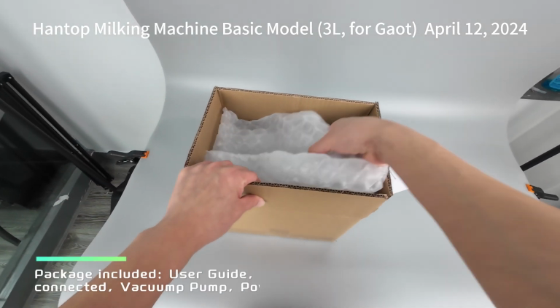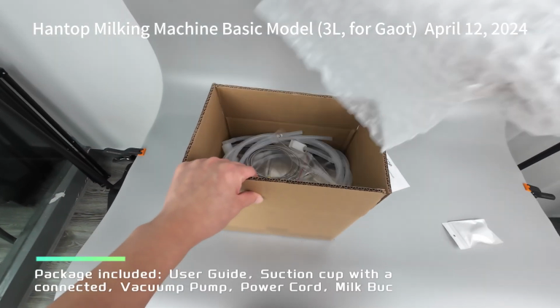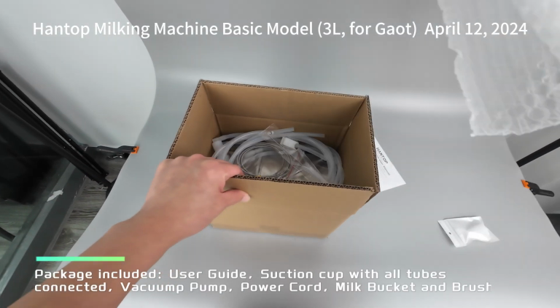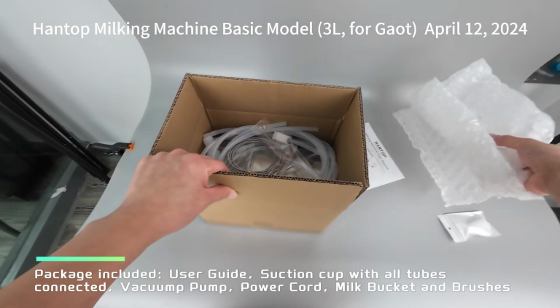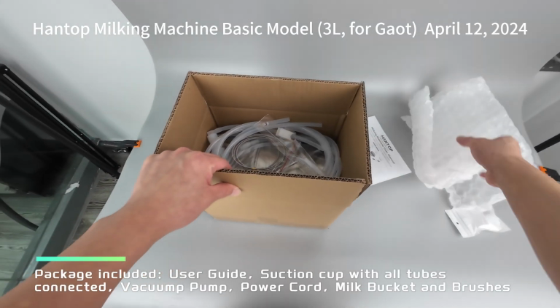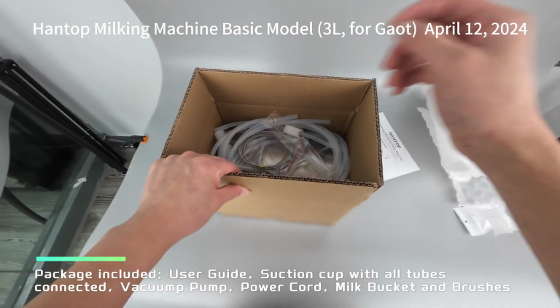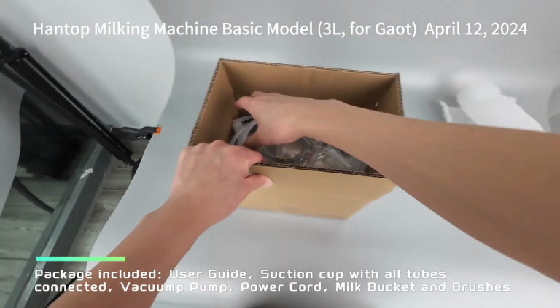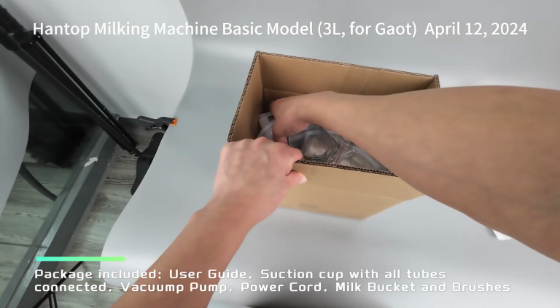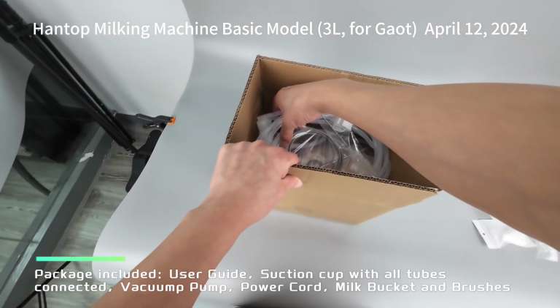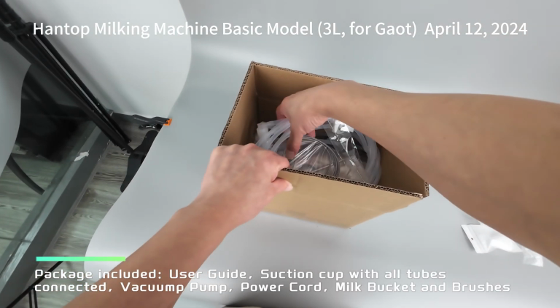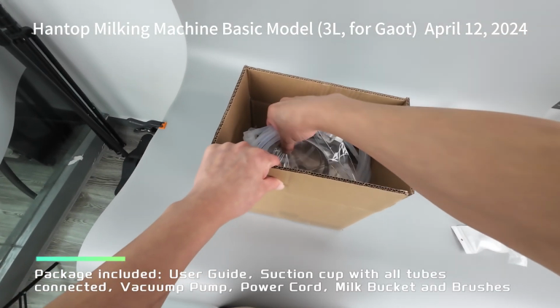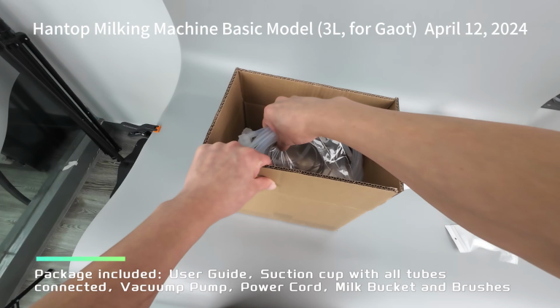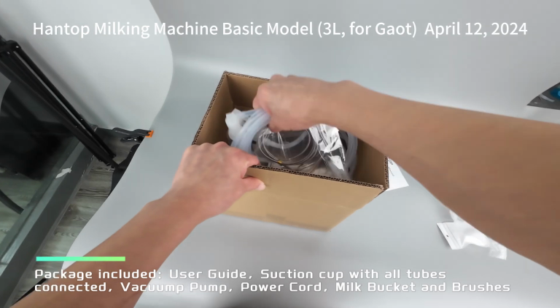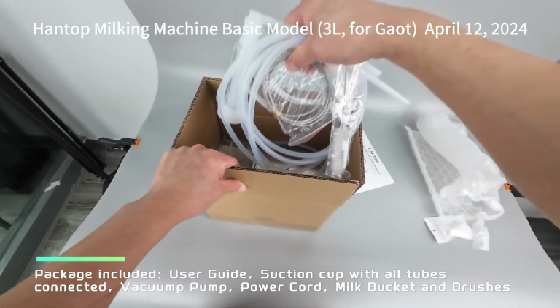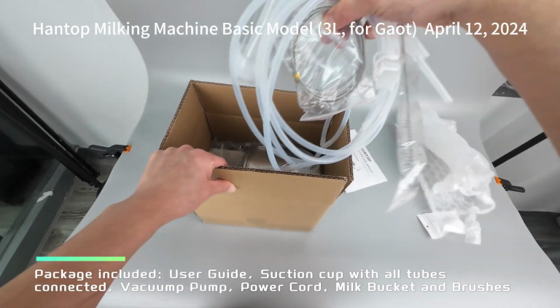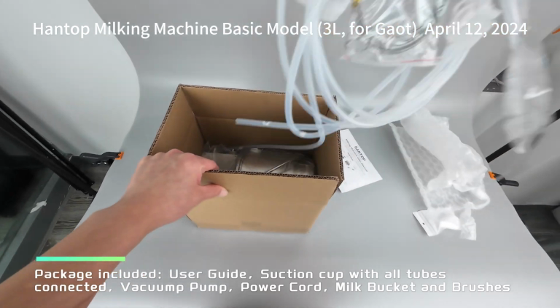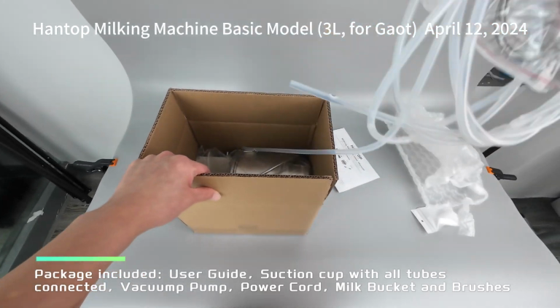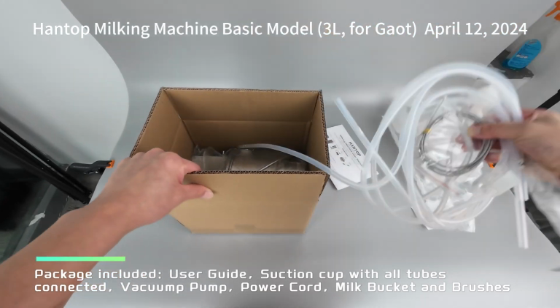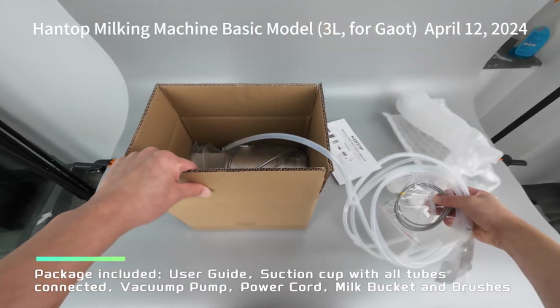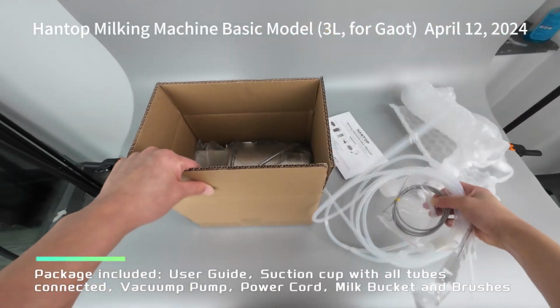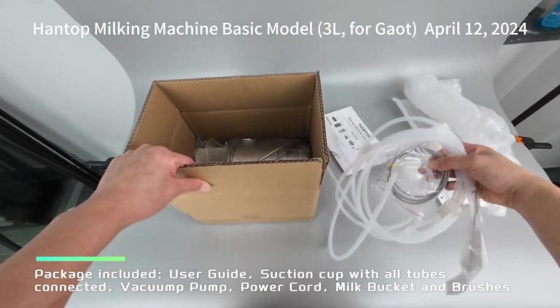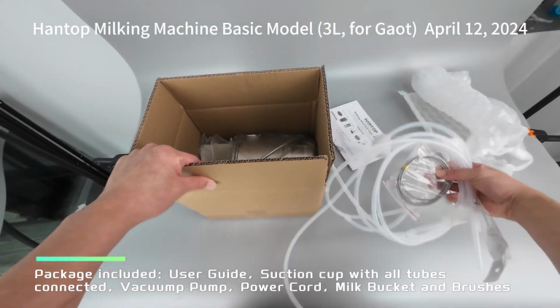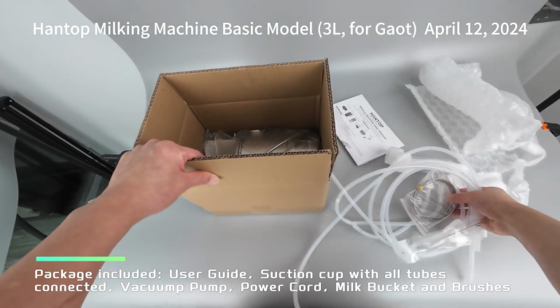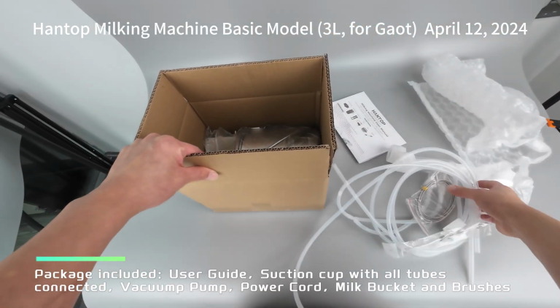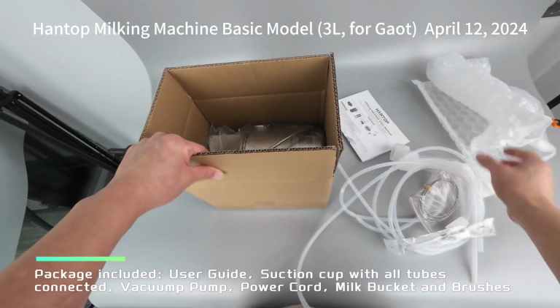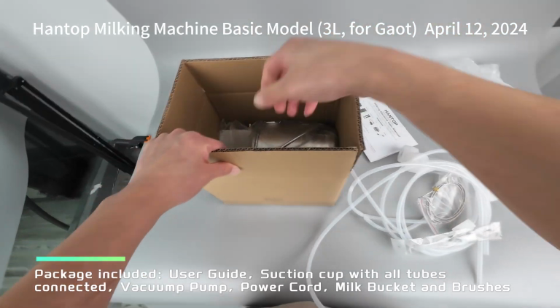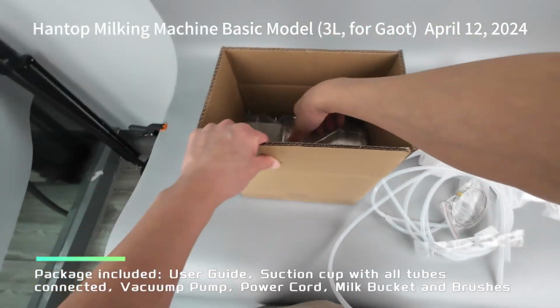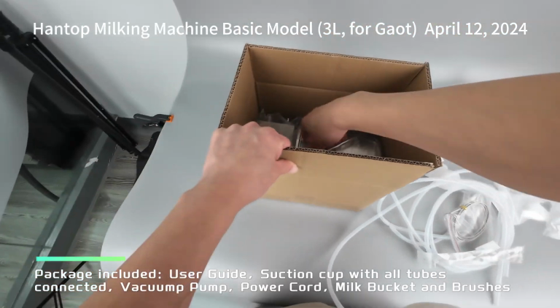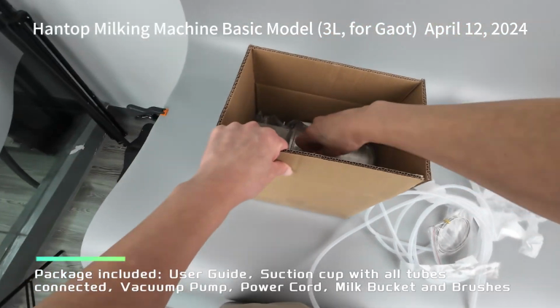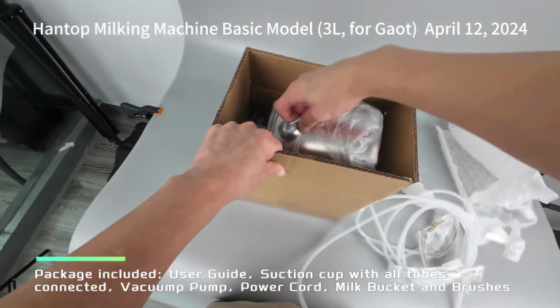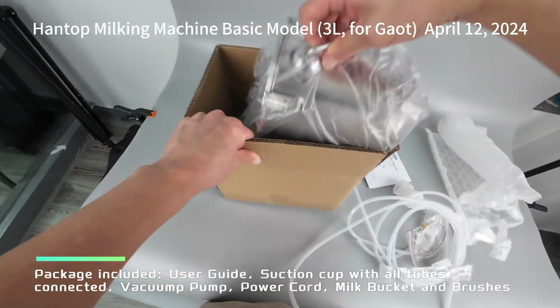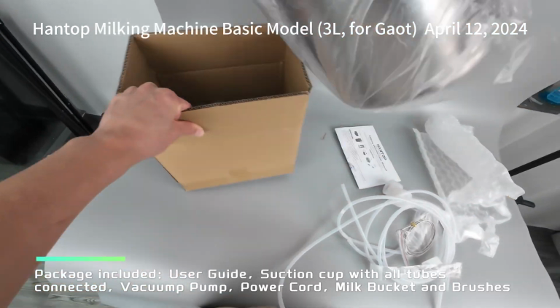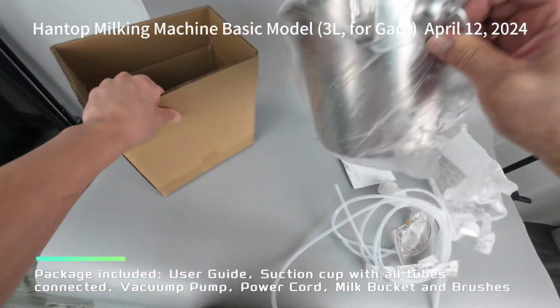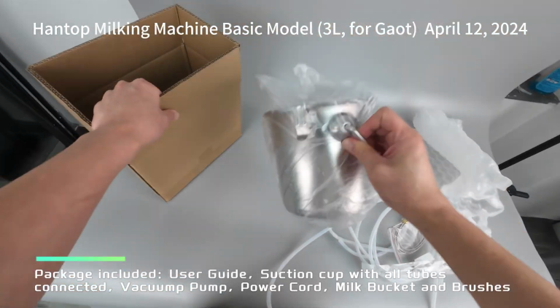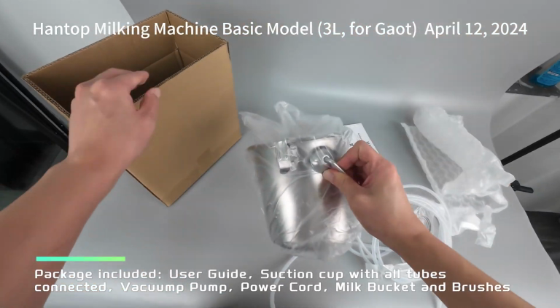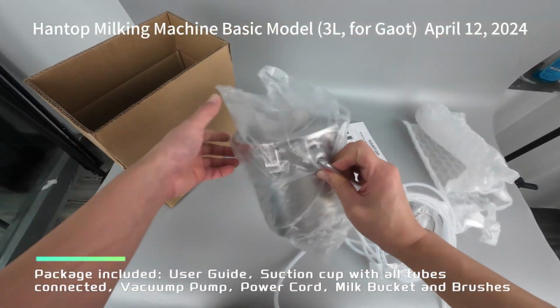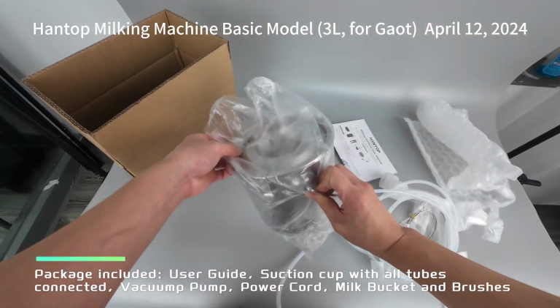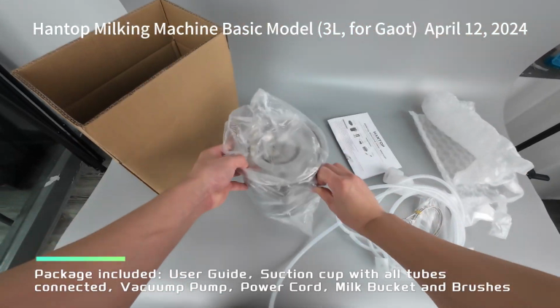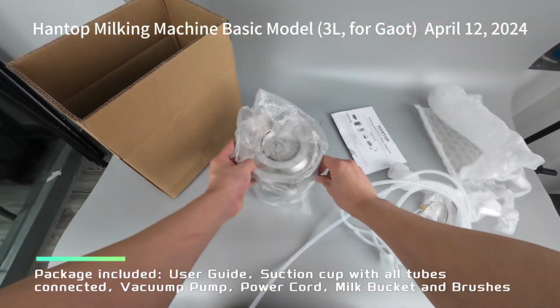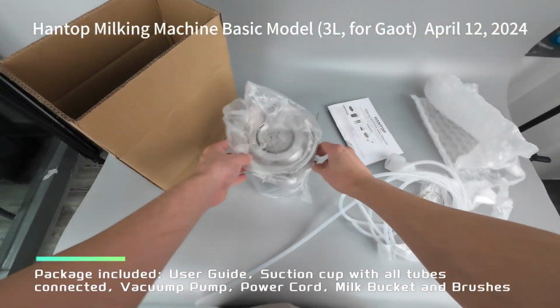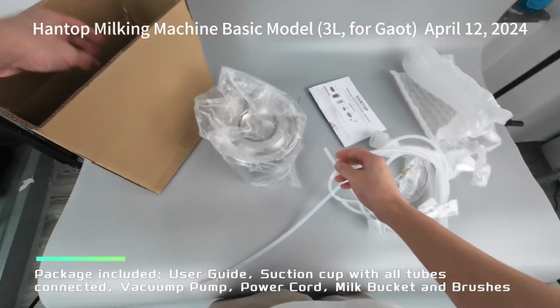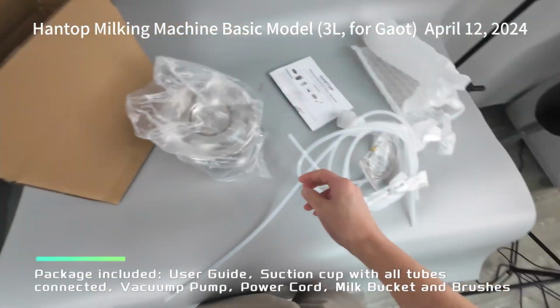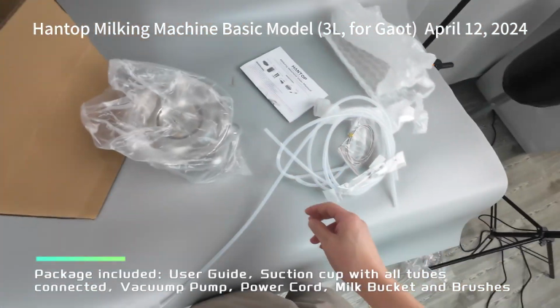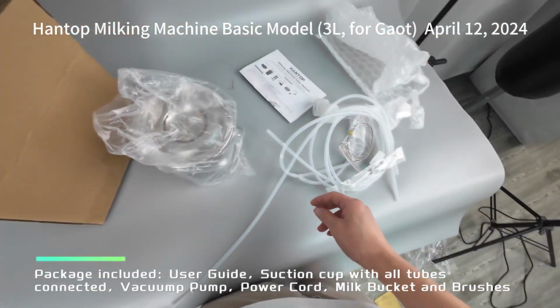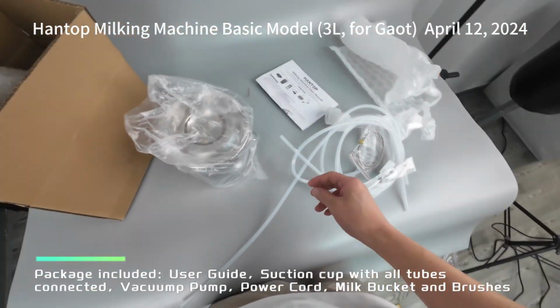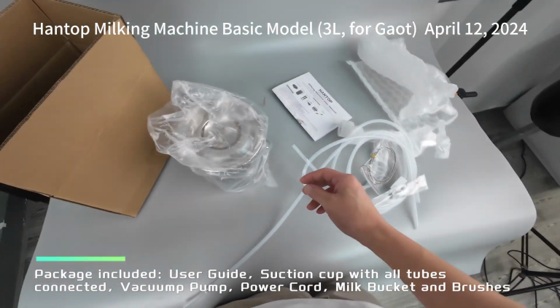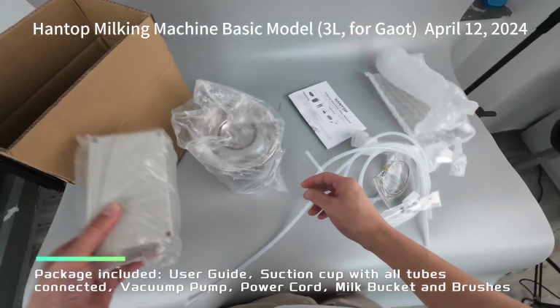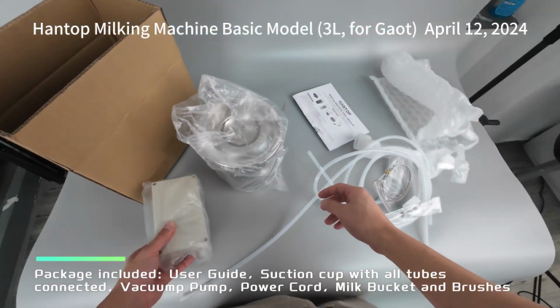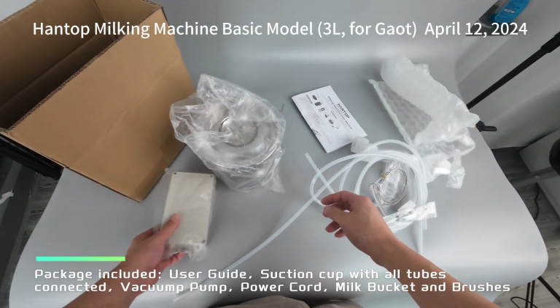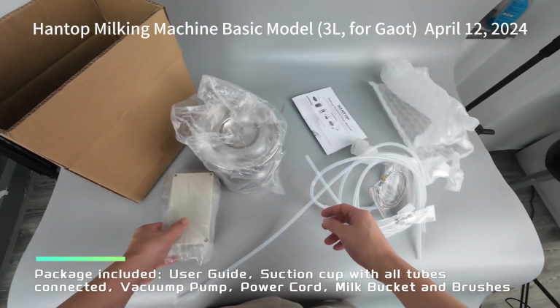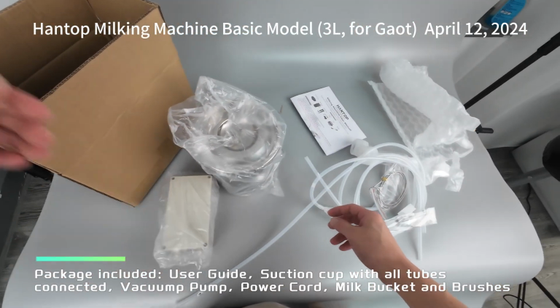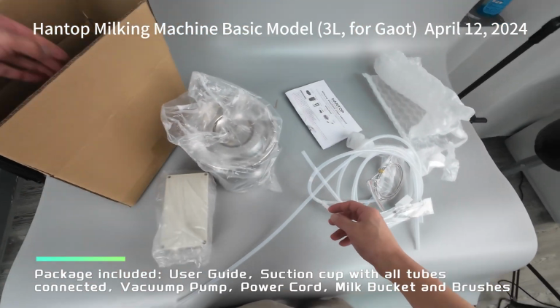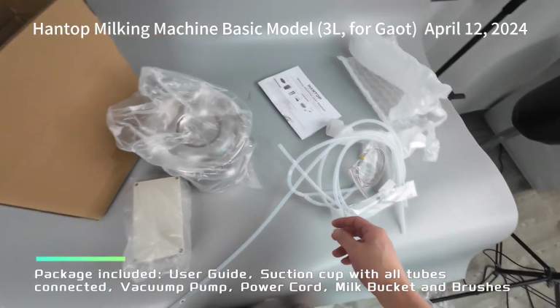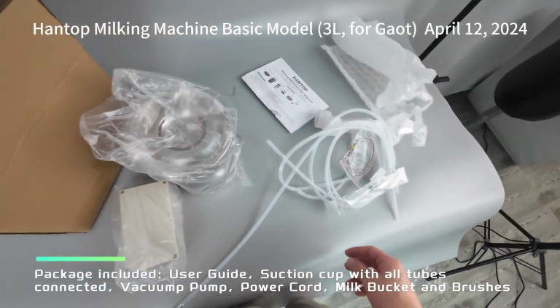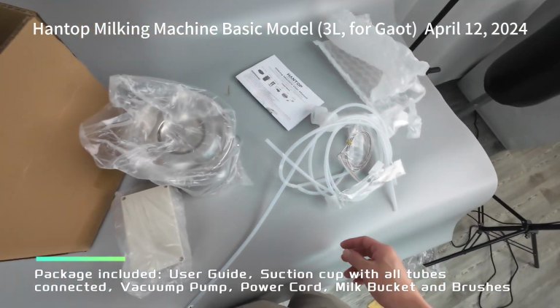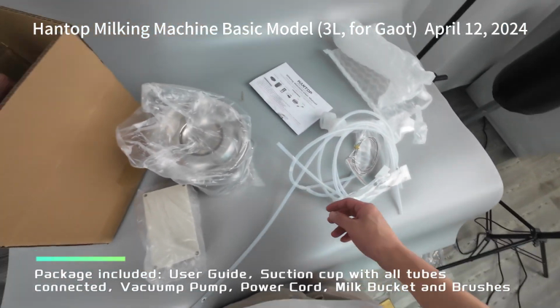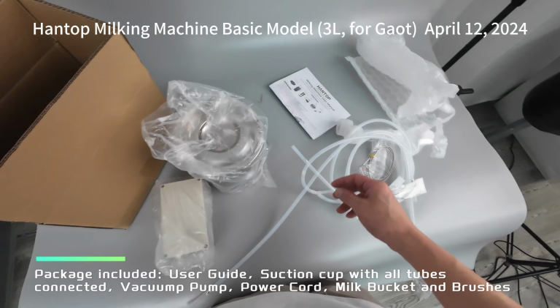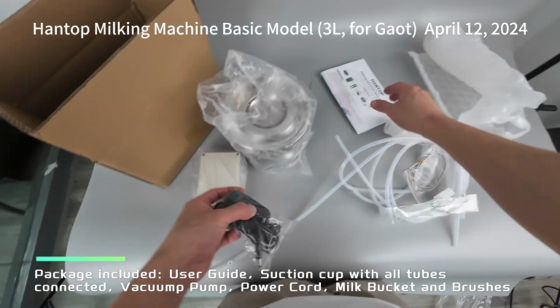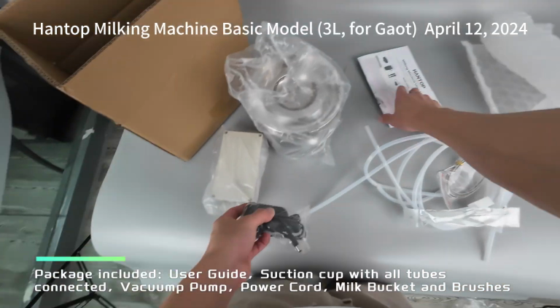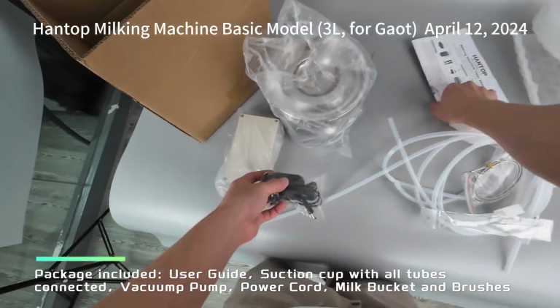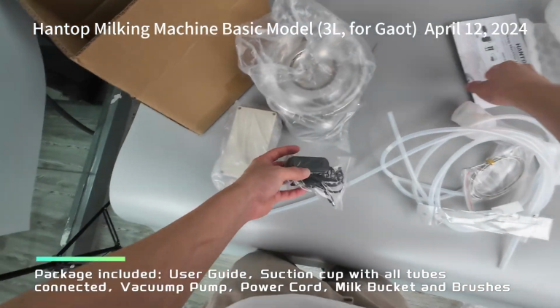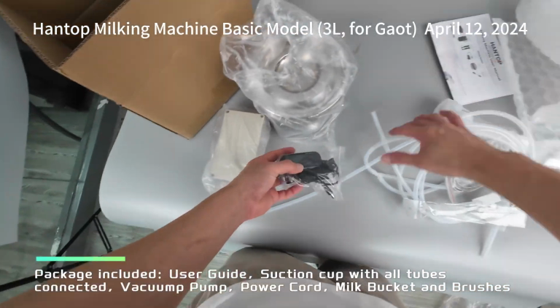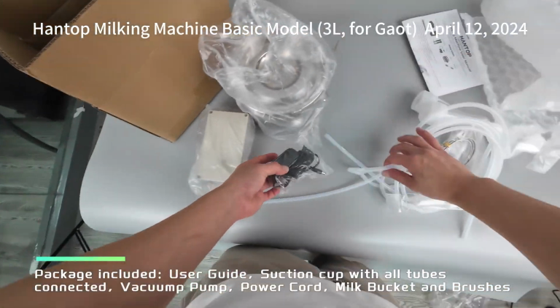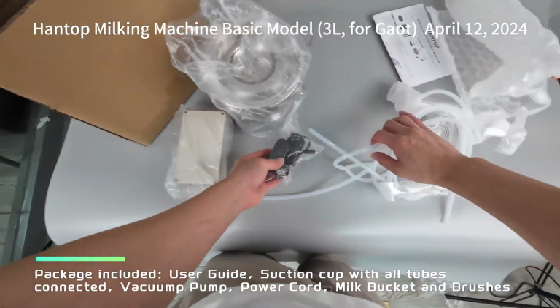Package included: user guide, suction cup with all tubes connected, vacuum pump, power cord, milk bucket, and brushes.